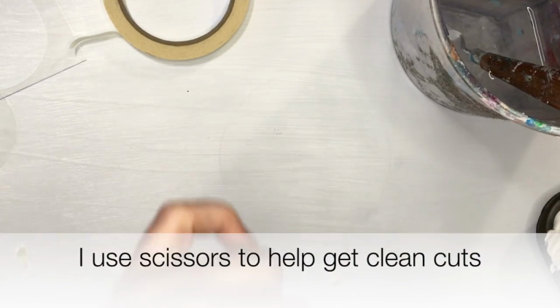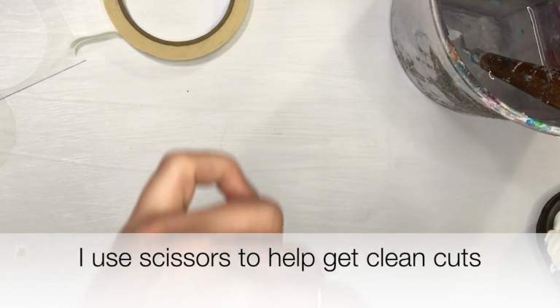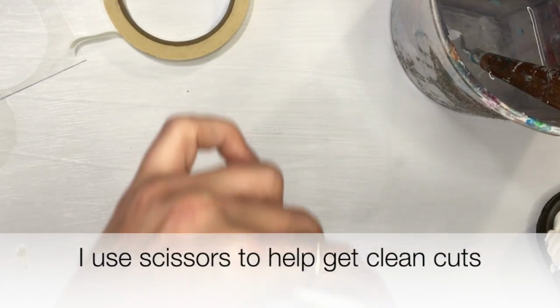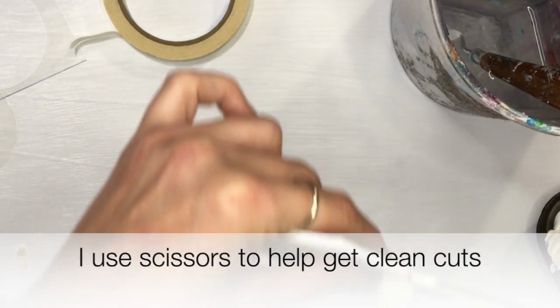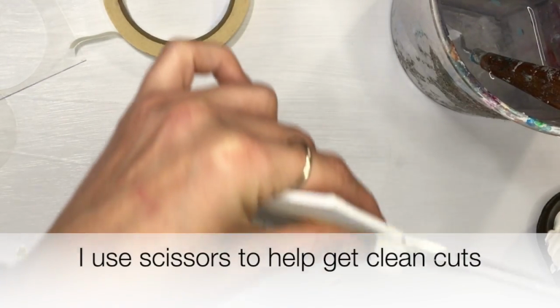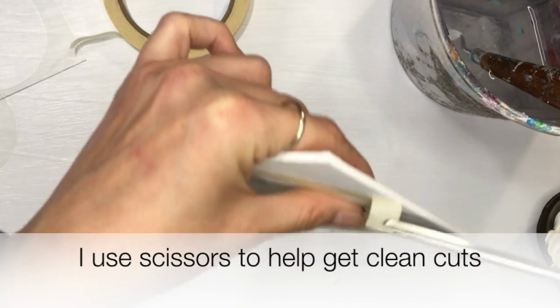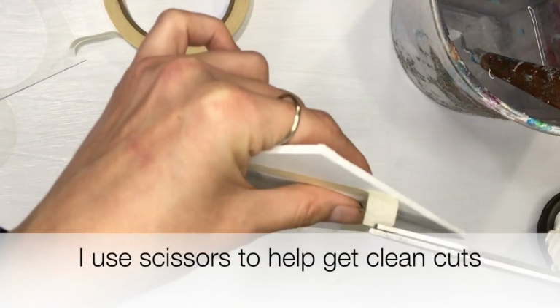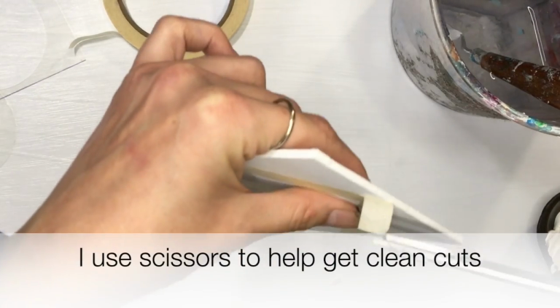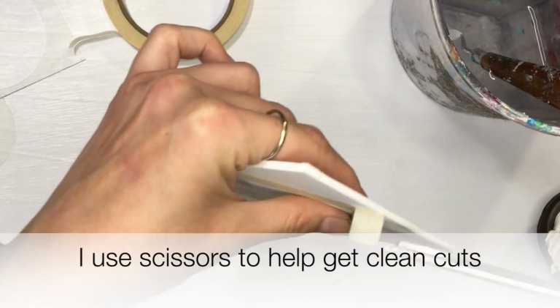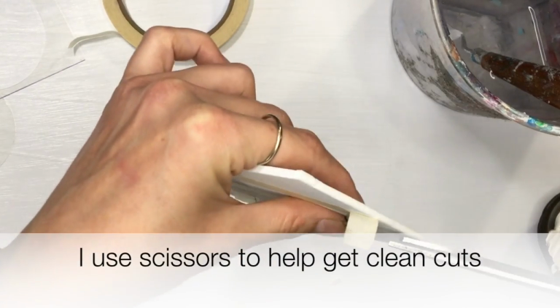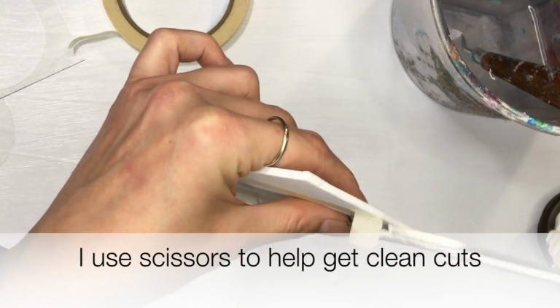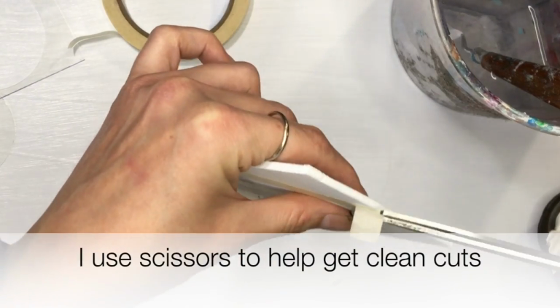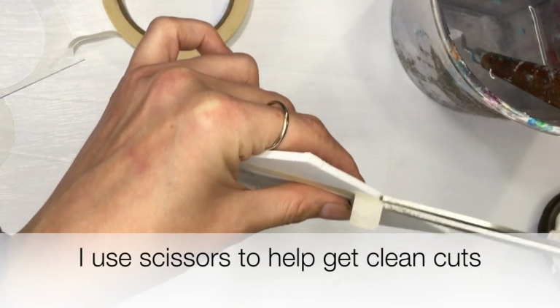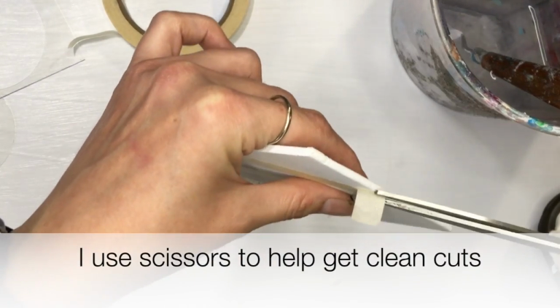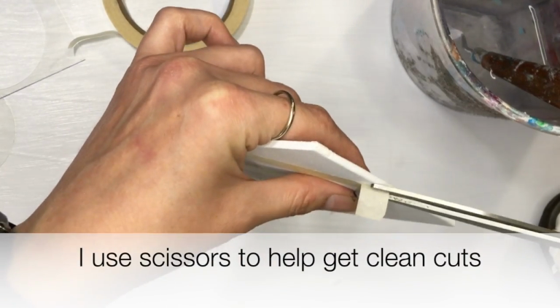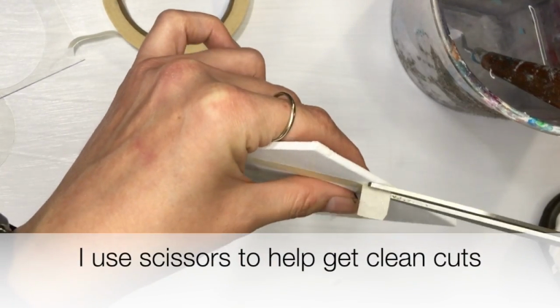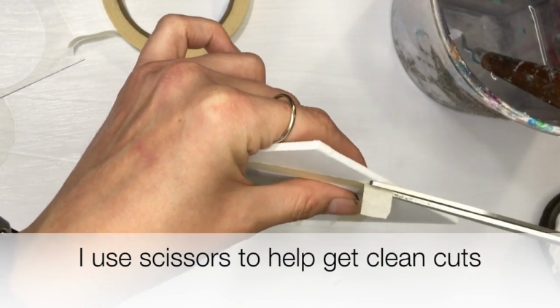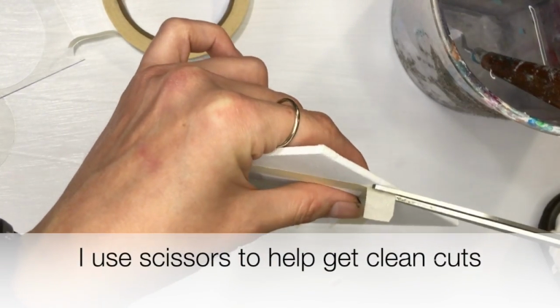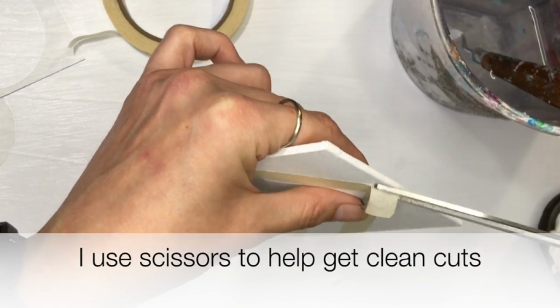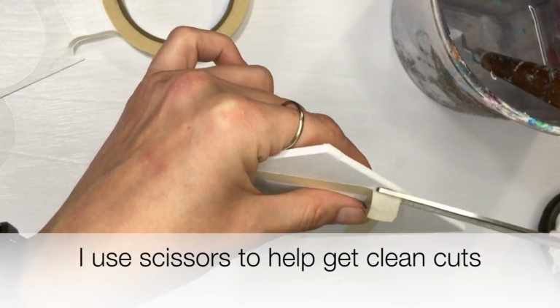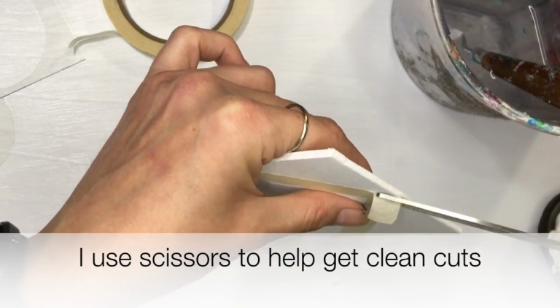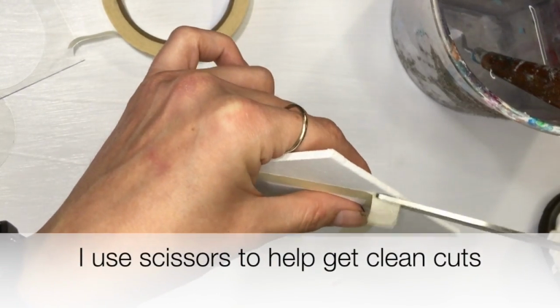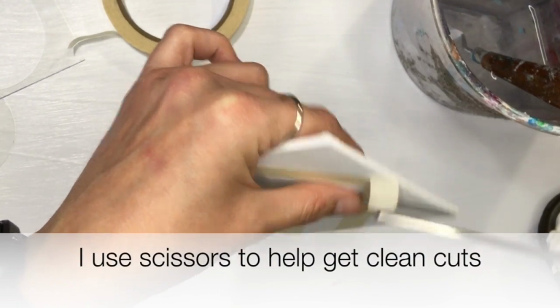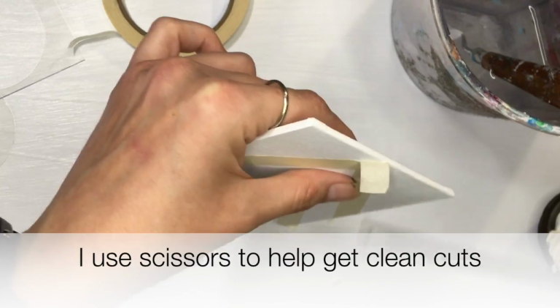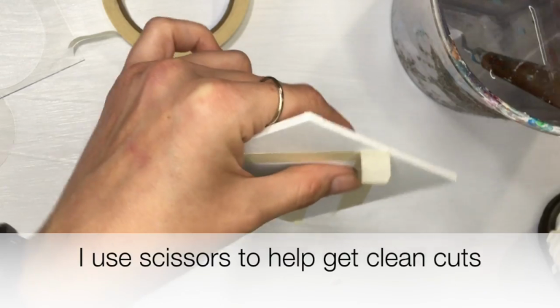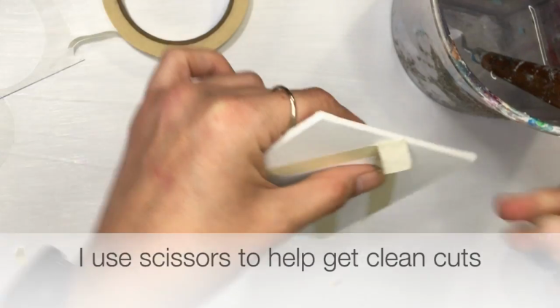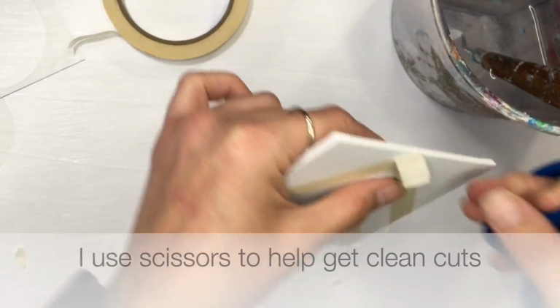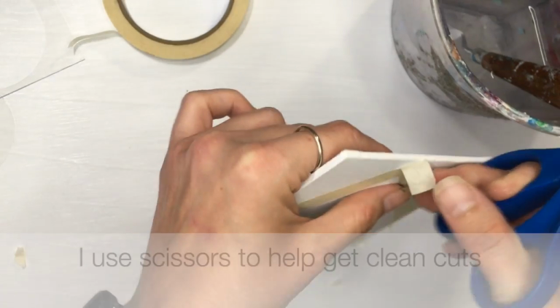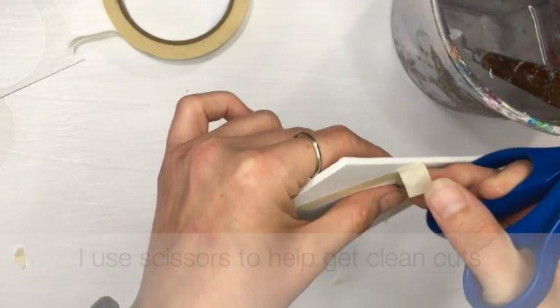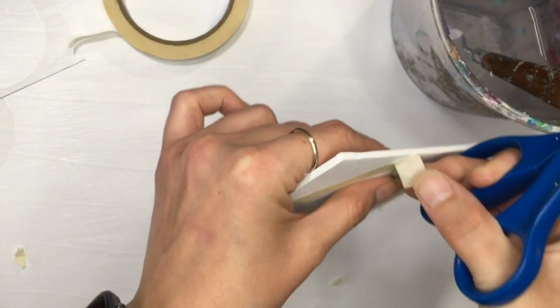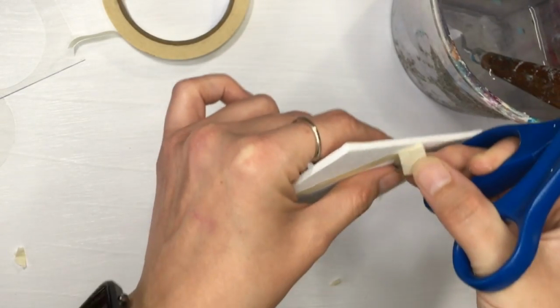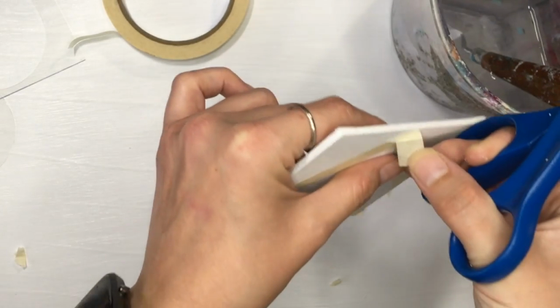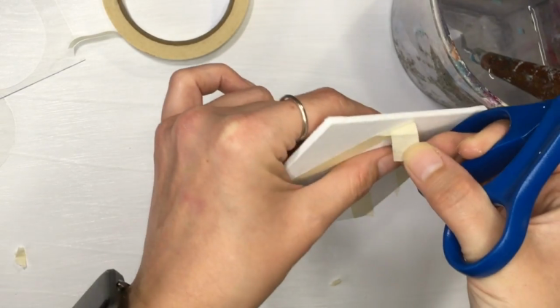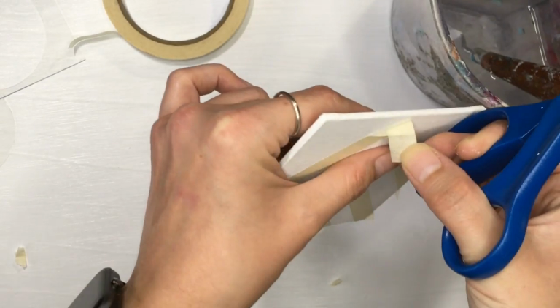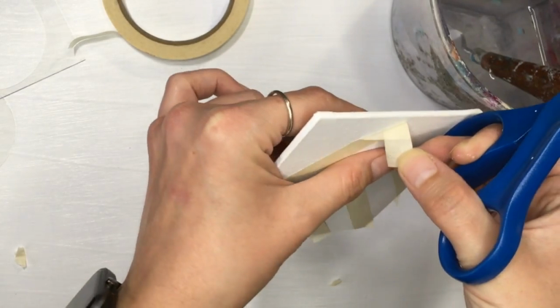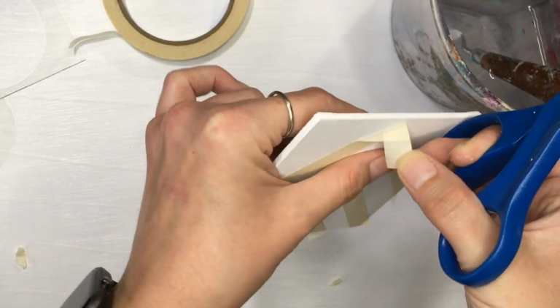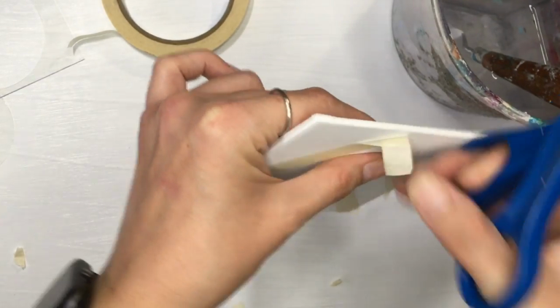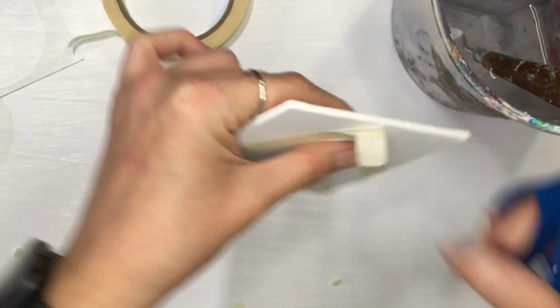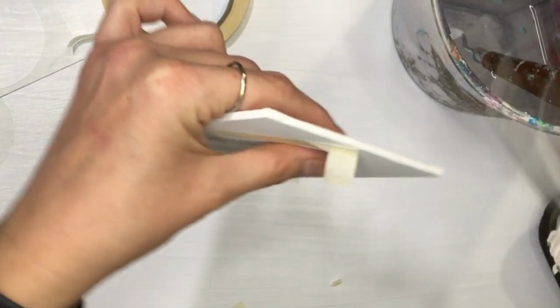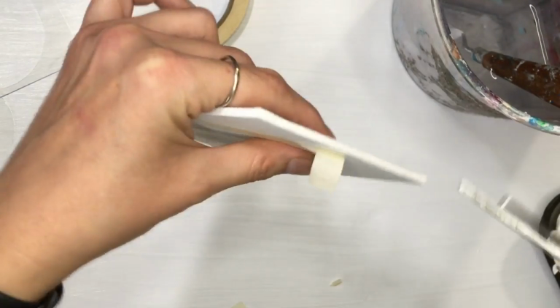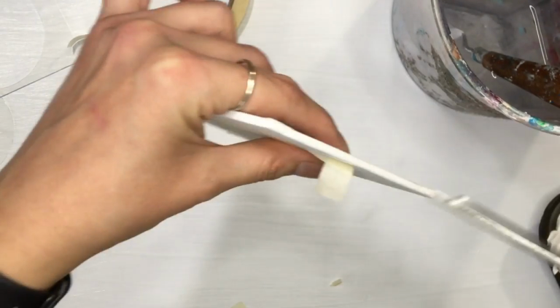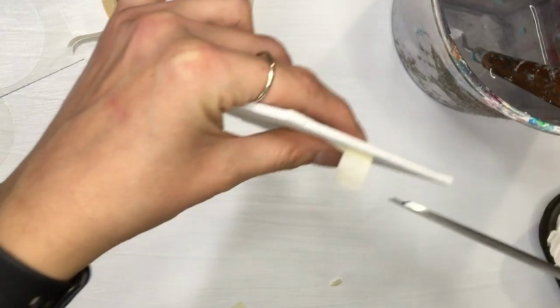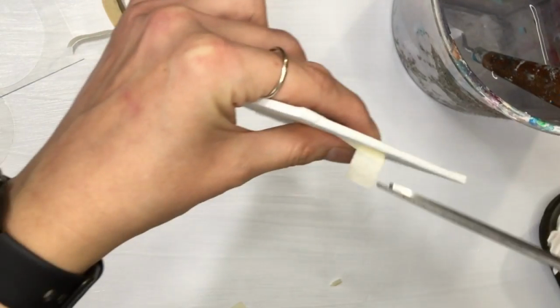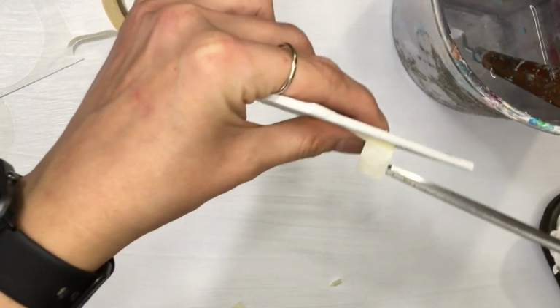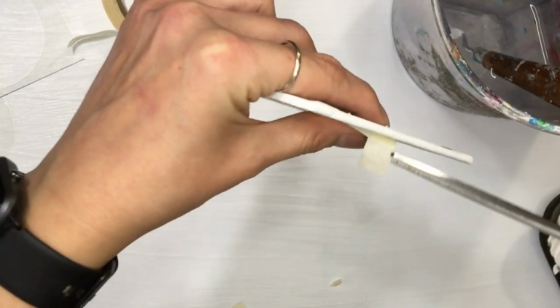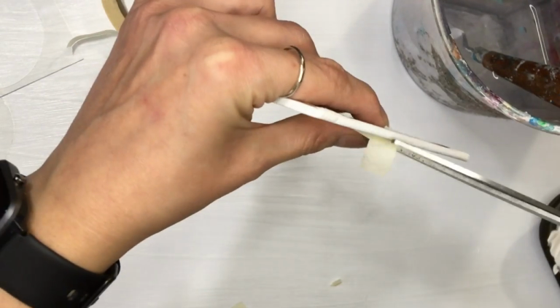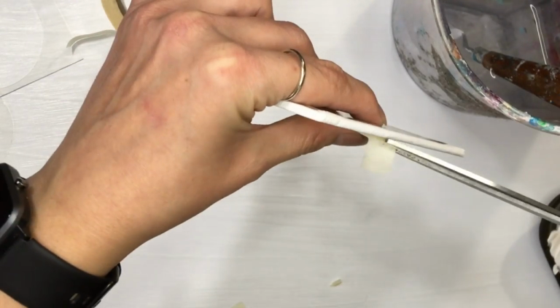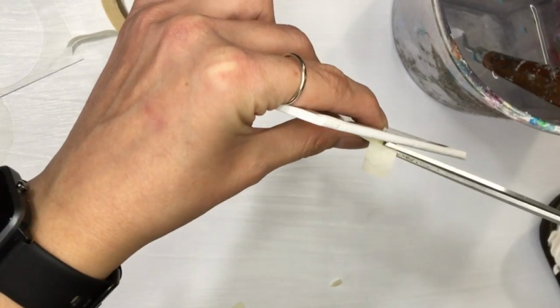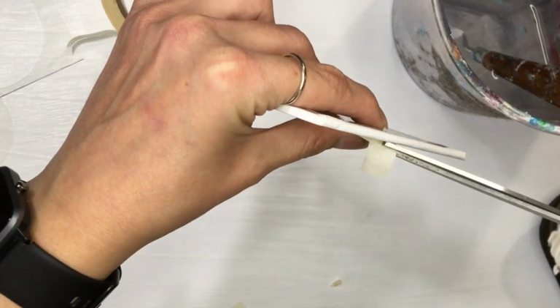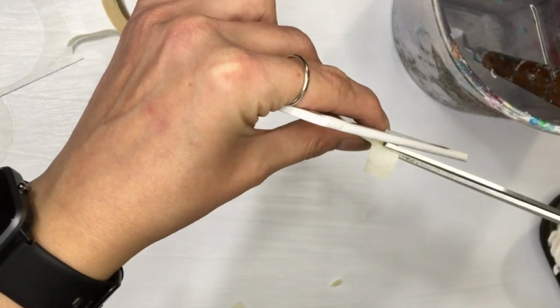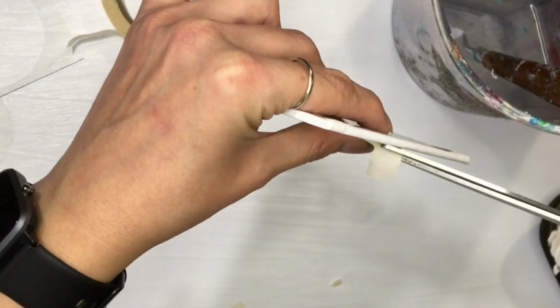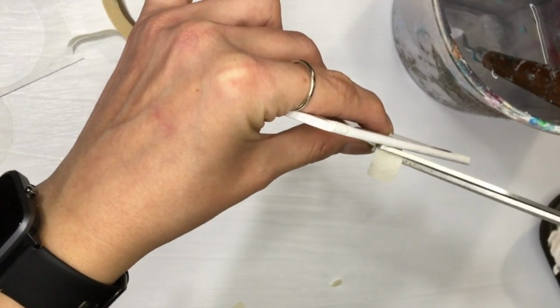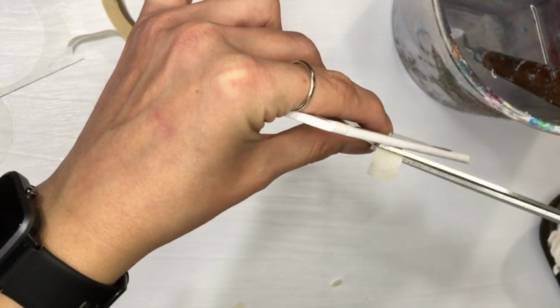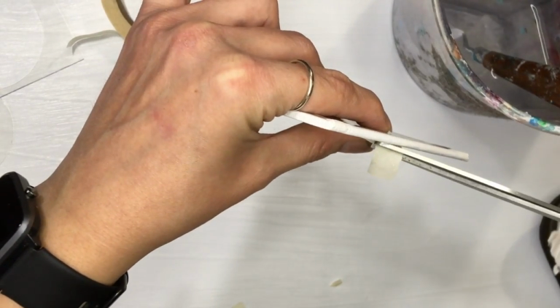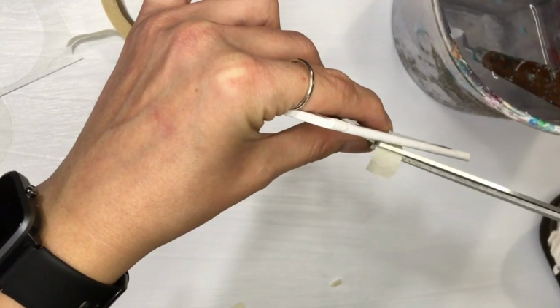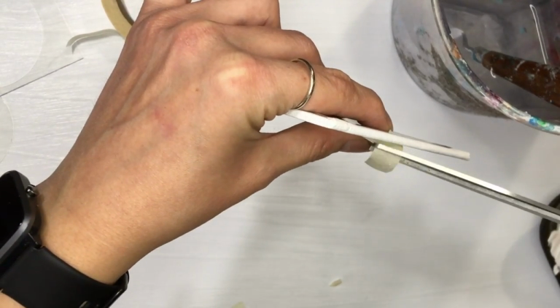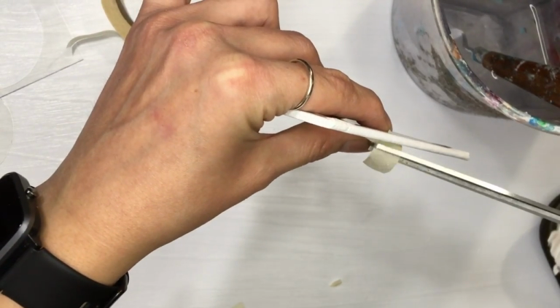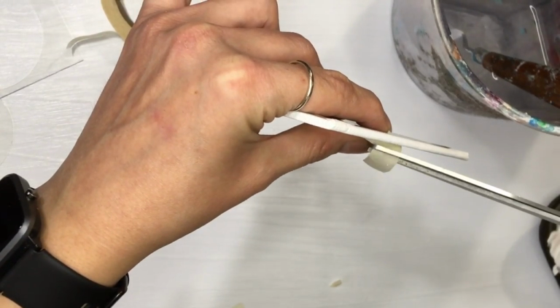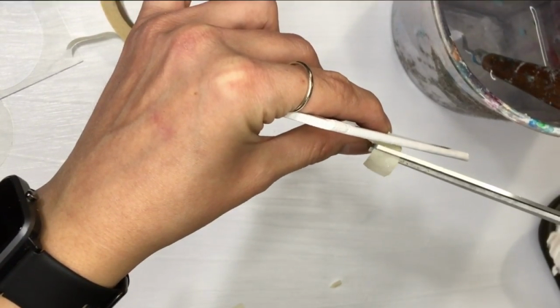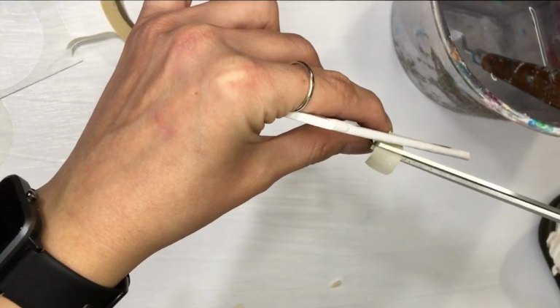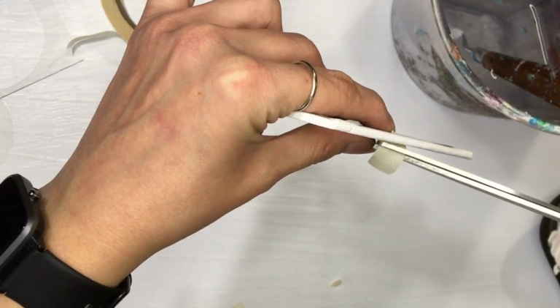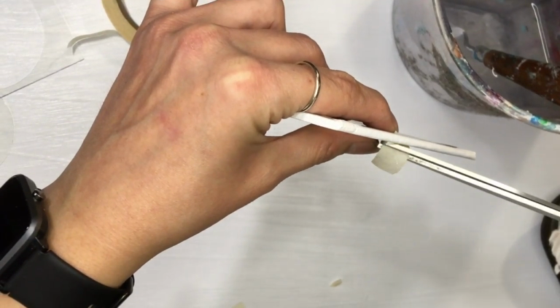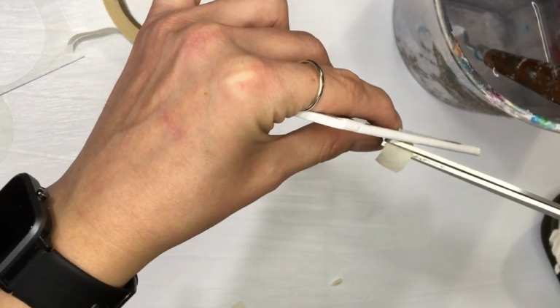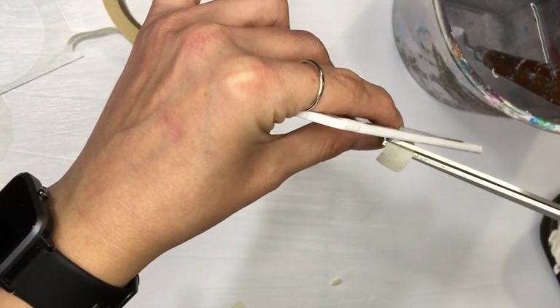Having scissors available is a good idea during this process. They work better for clean lines as opposed to trying to rip the tape.